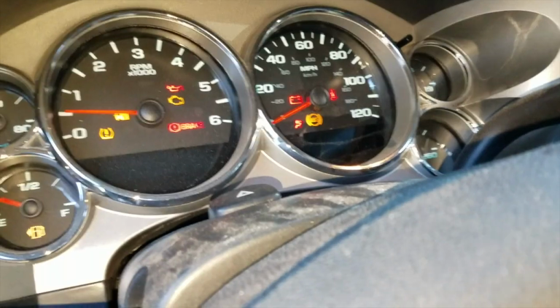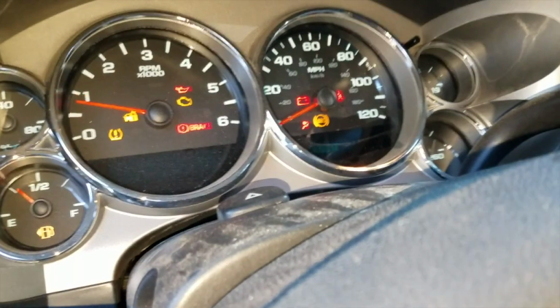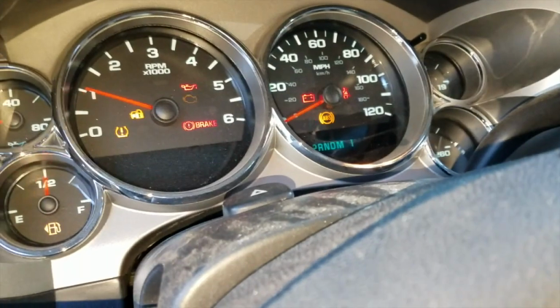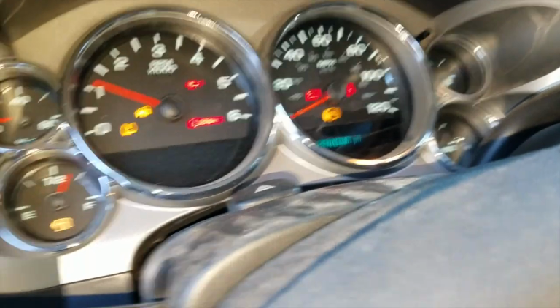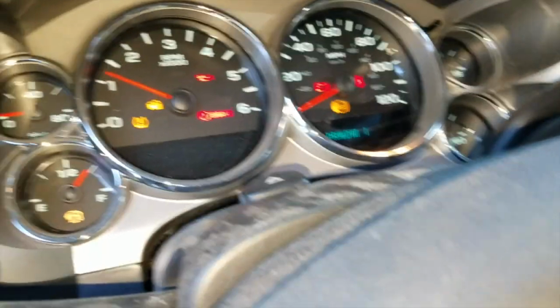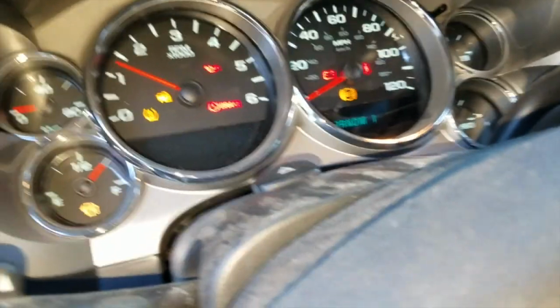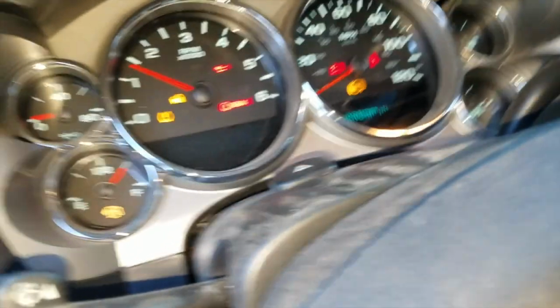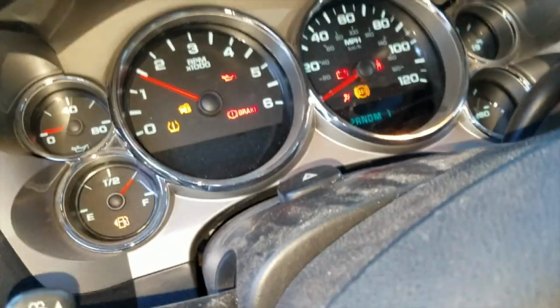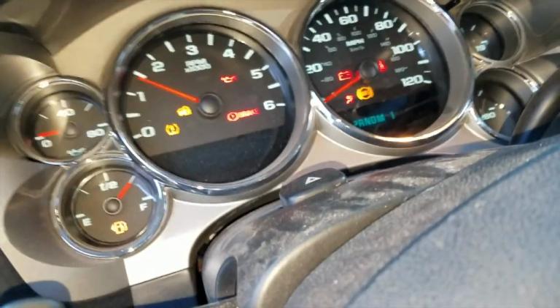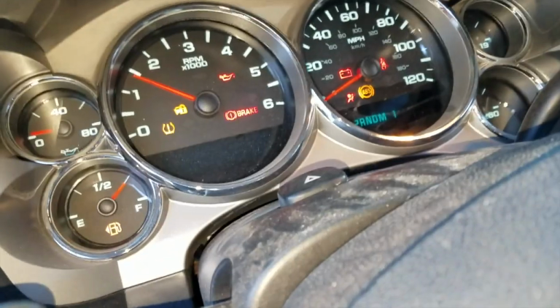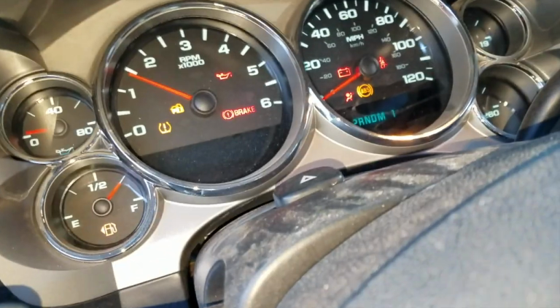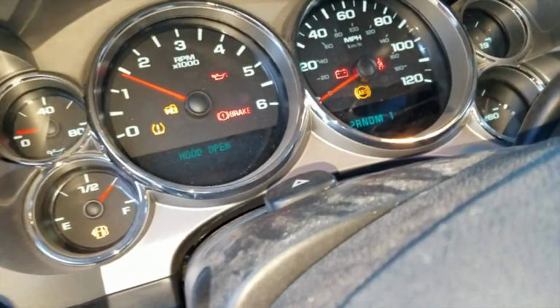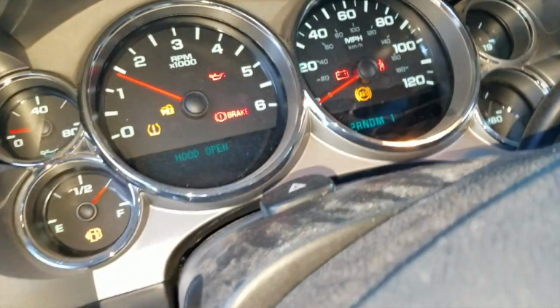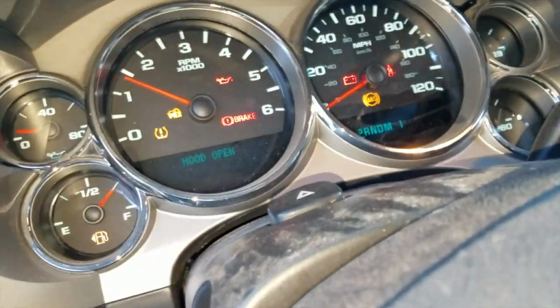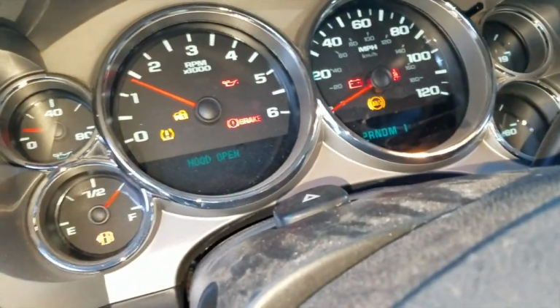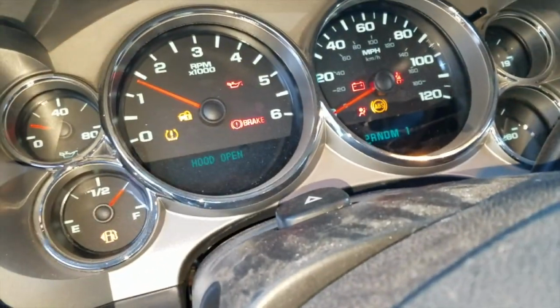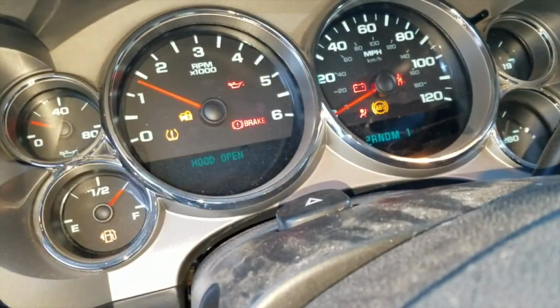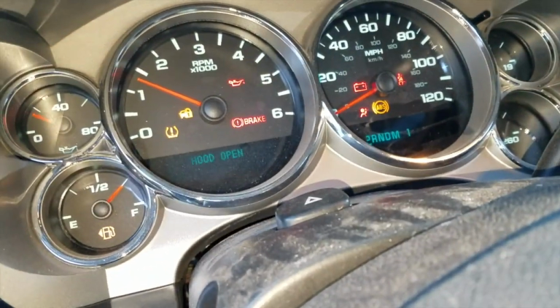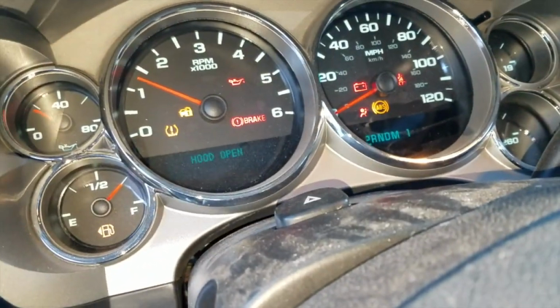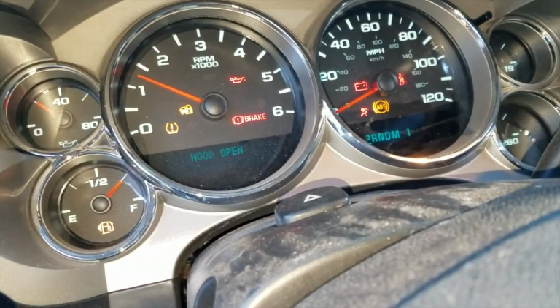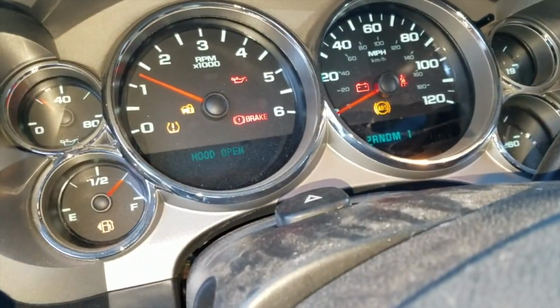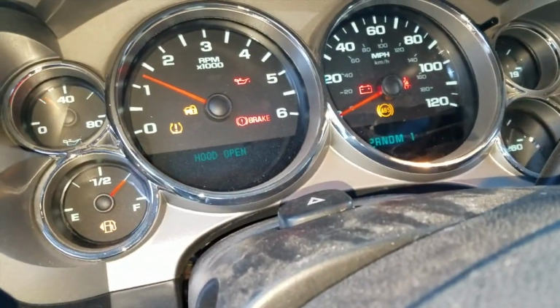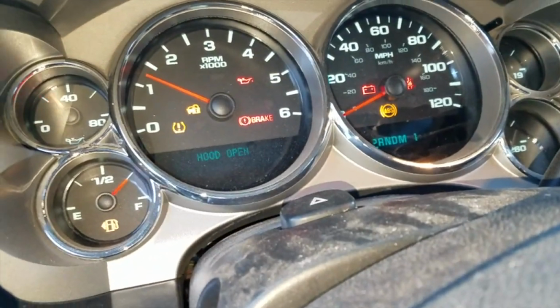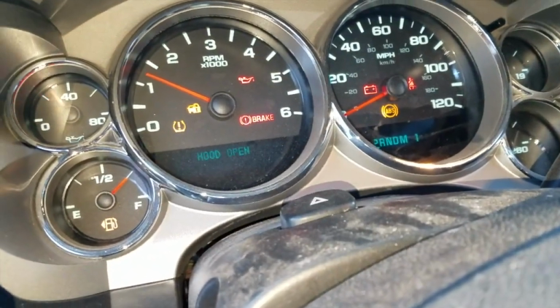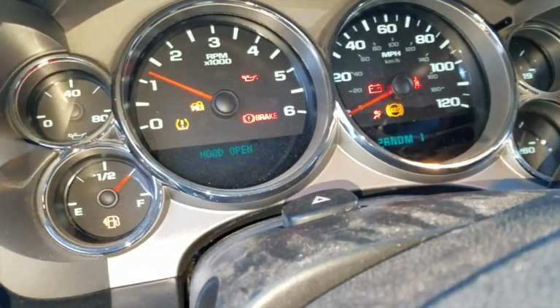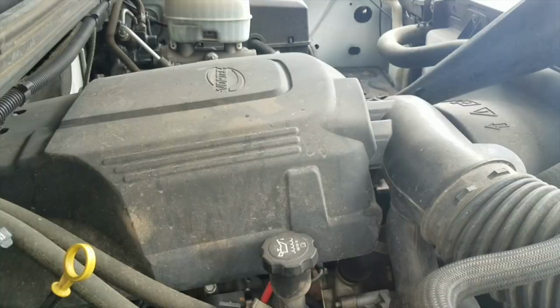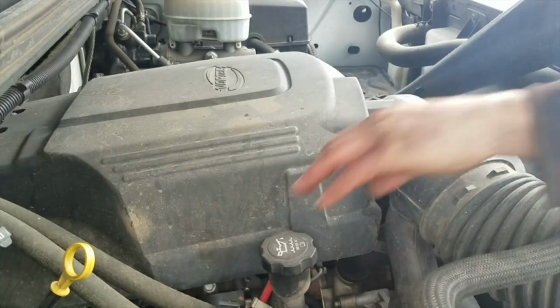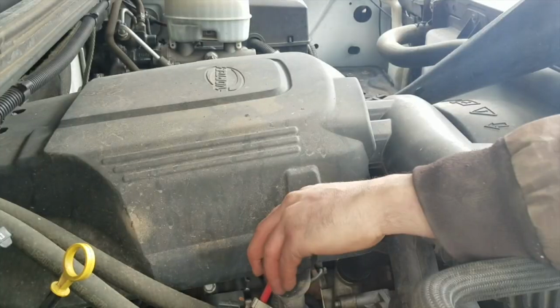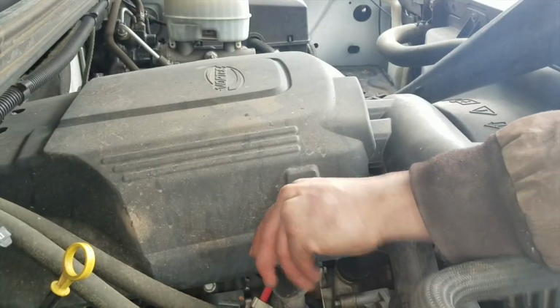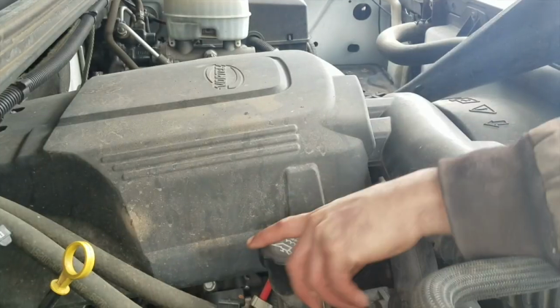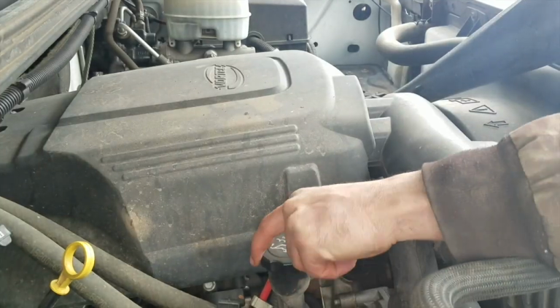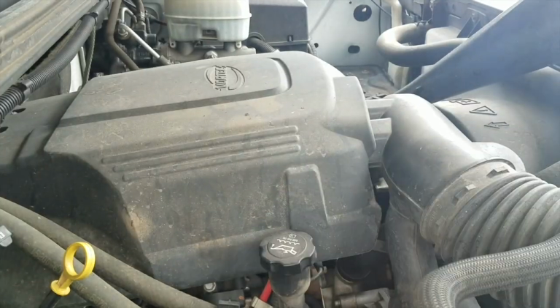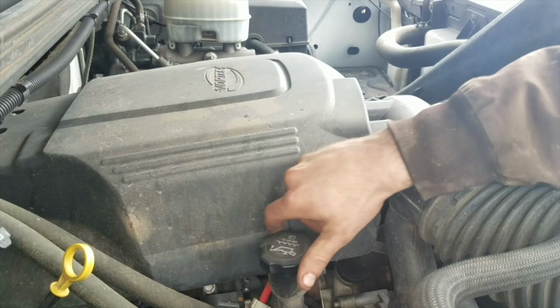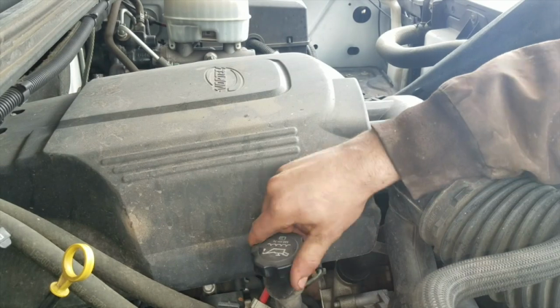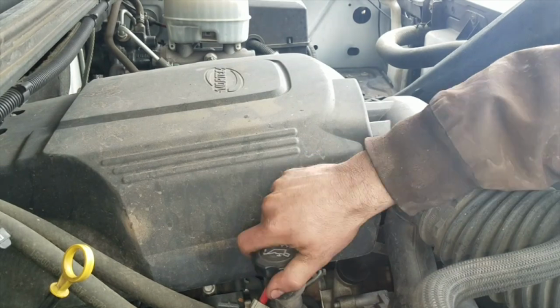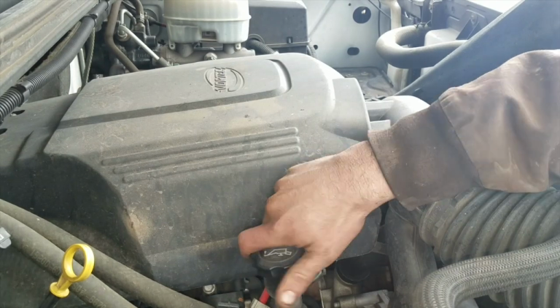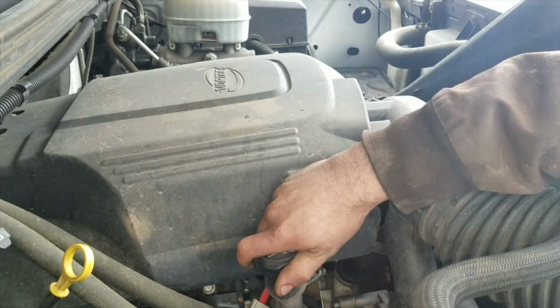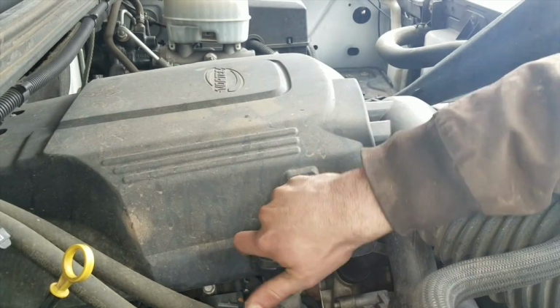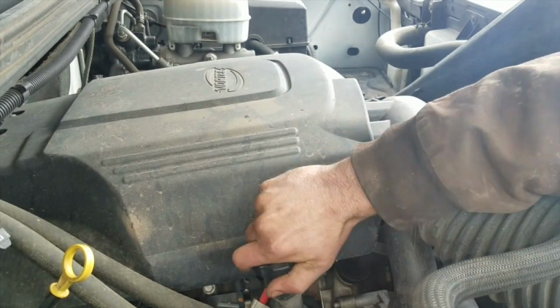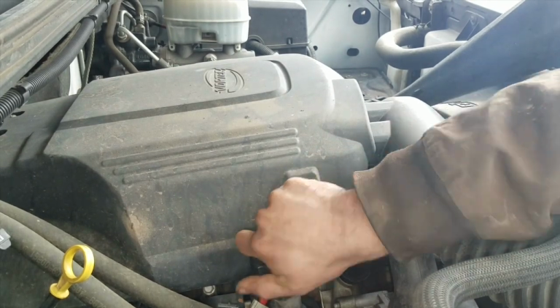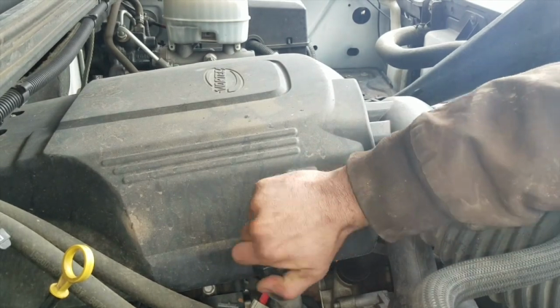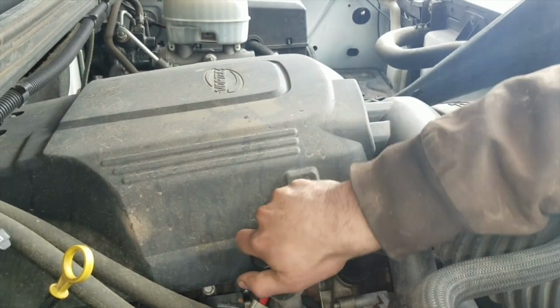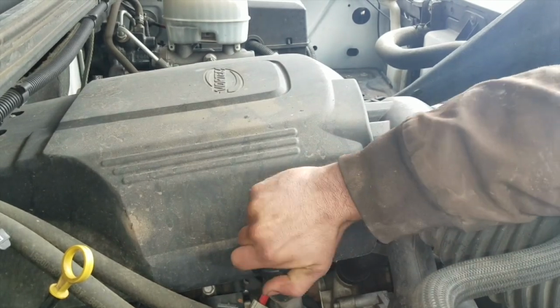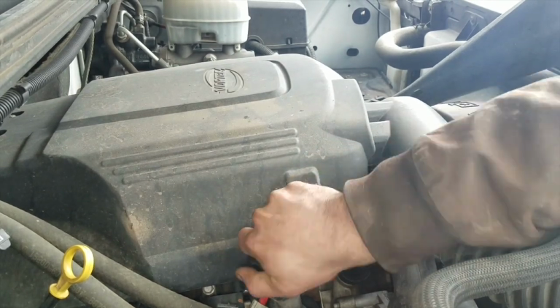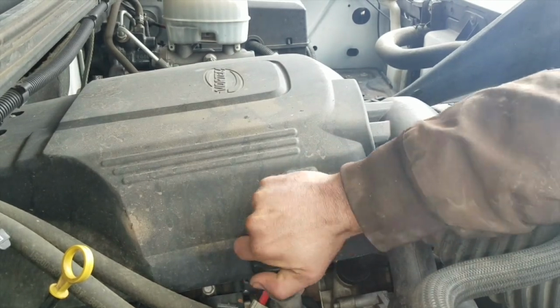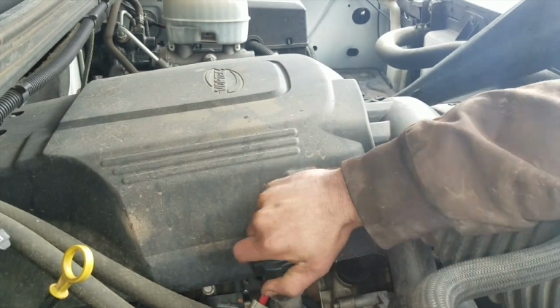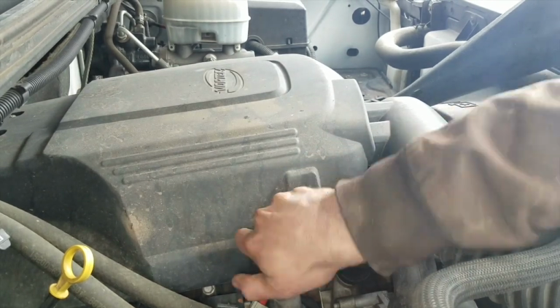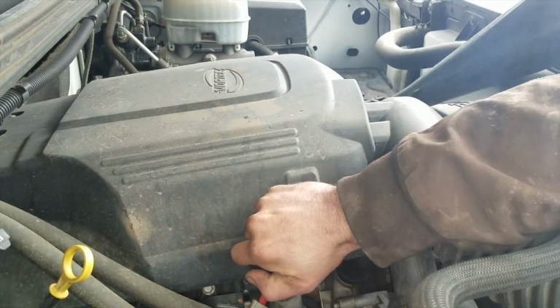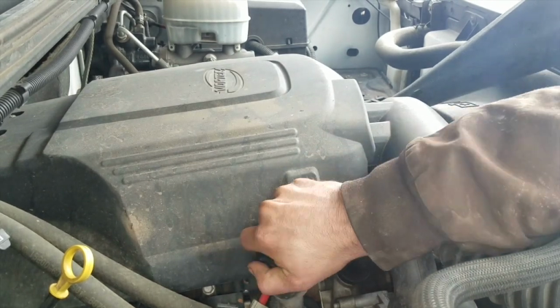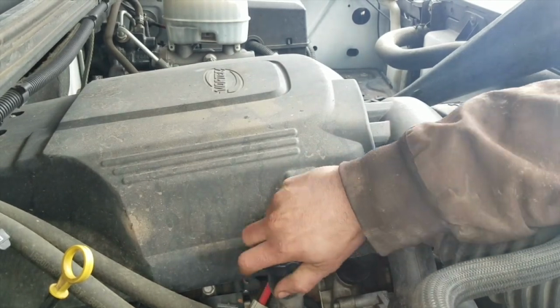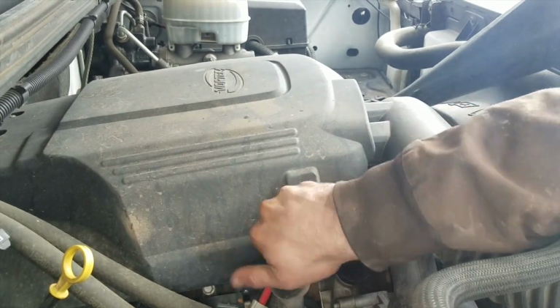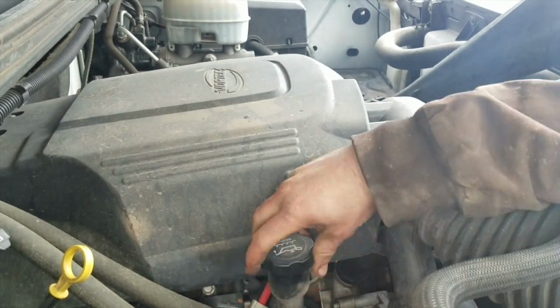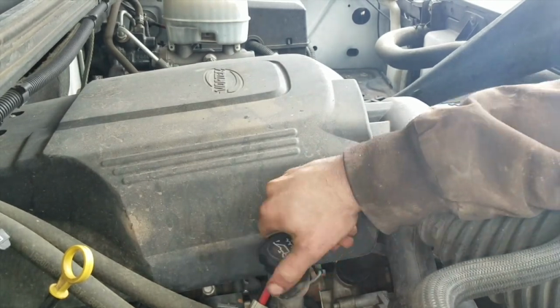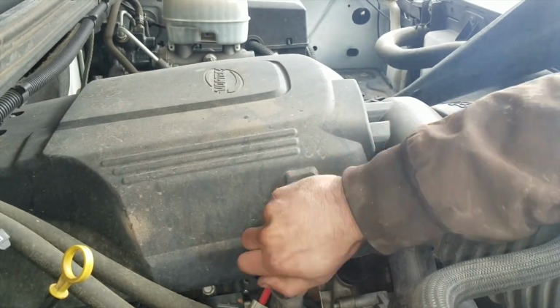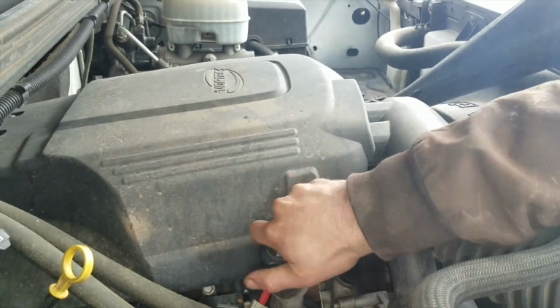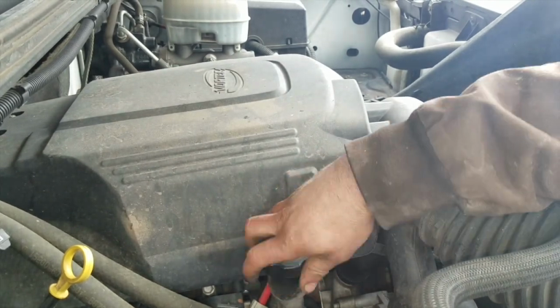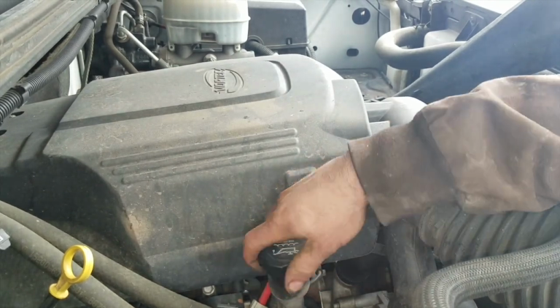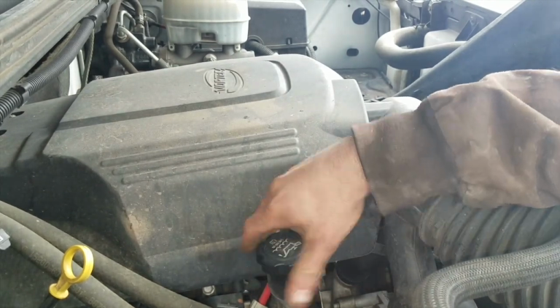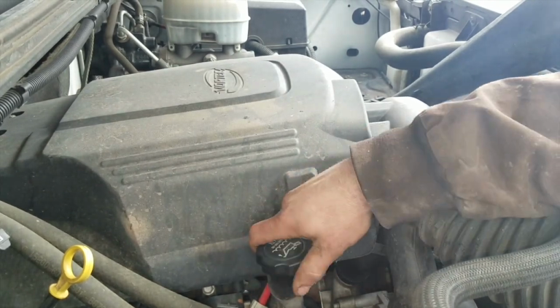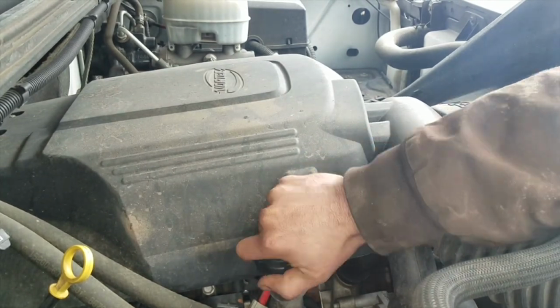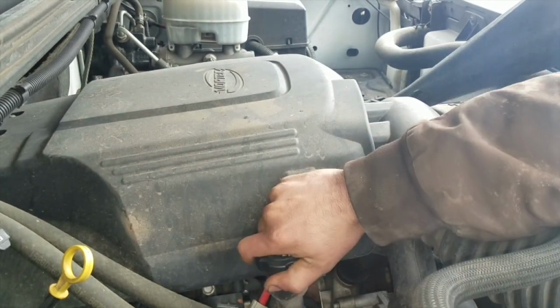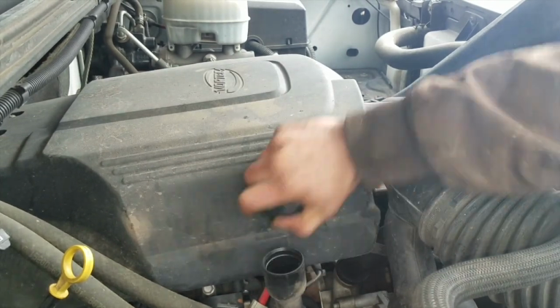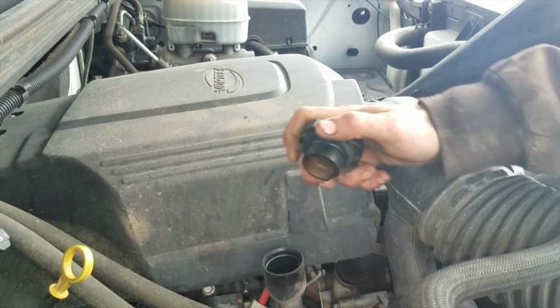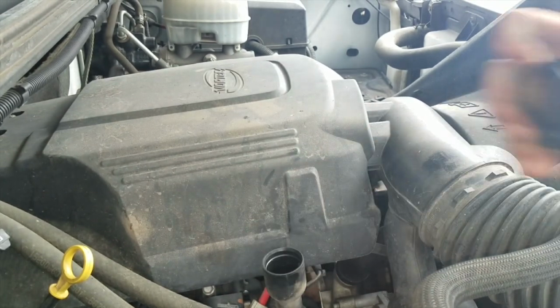I started by running the truck for a few minutes to warm up the oil, and once she's warmed up it sure don't hurt to pop off the oil fill cap to help the oil drain smoothly.